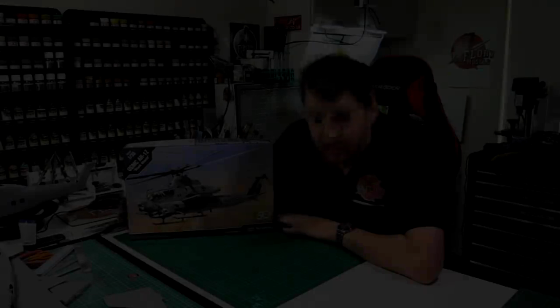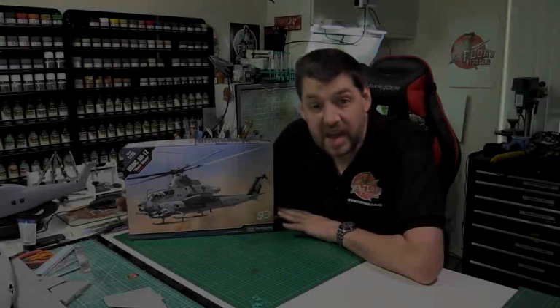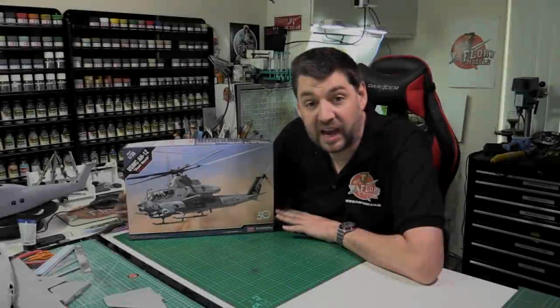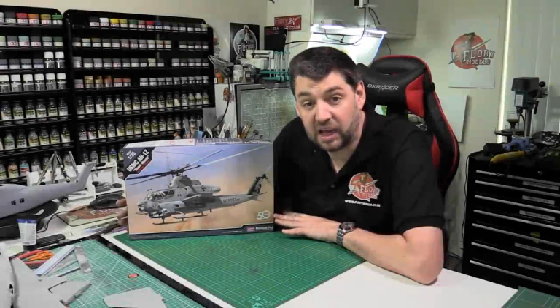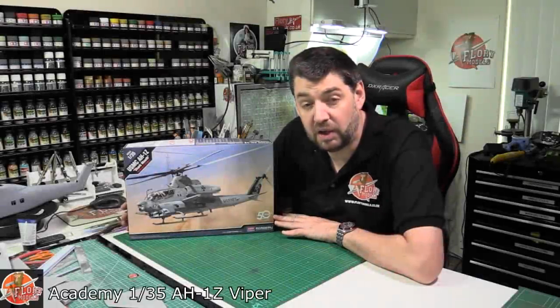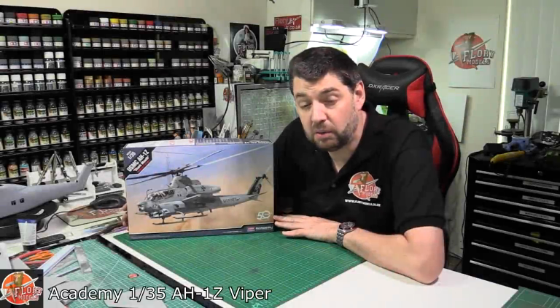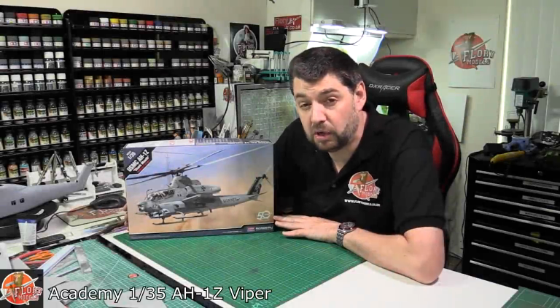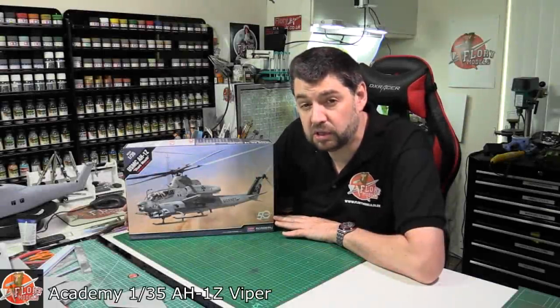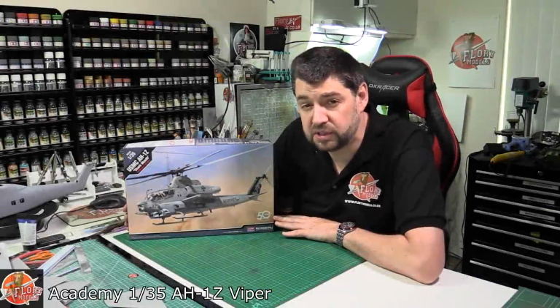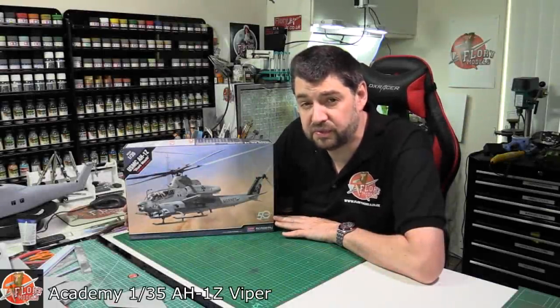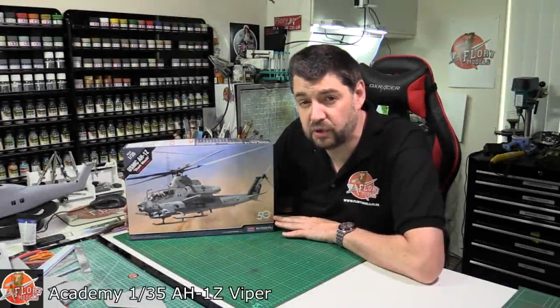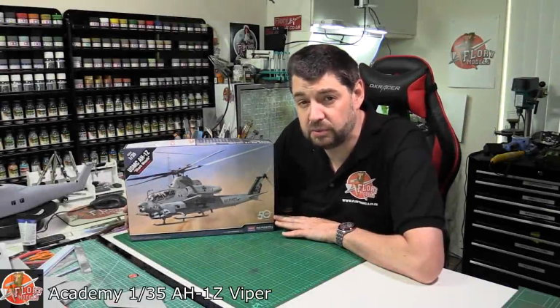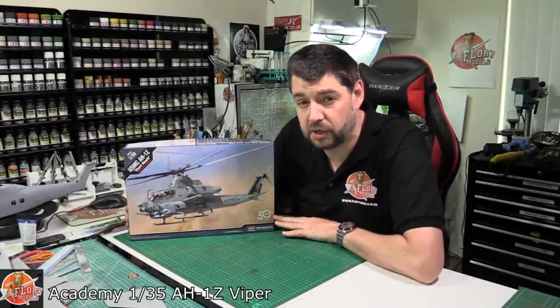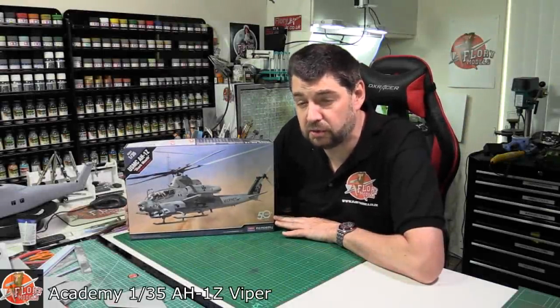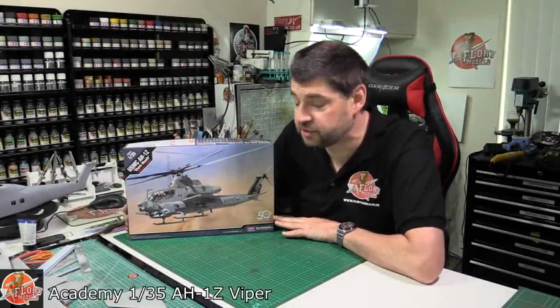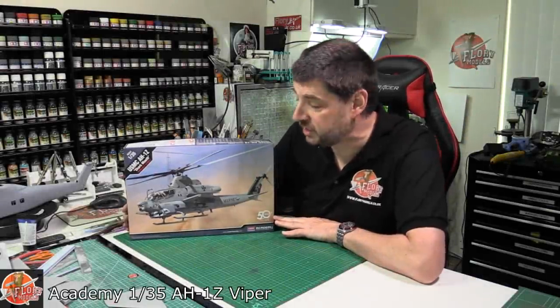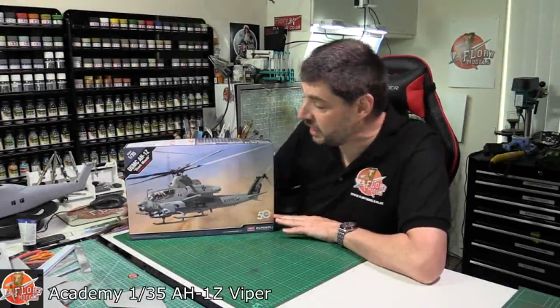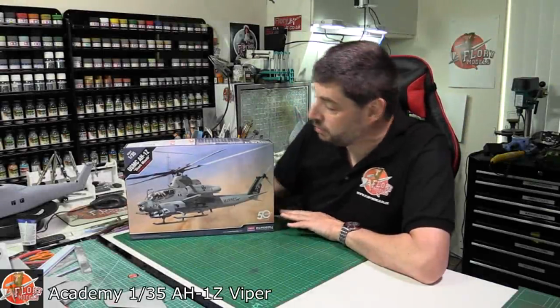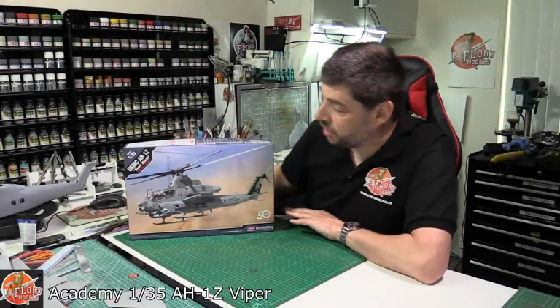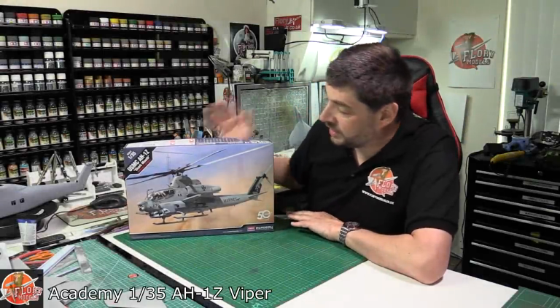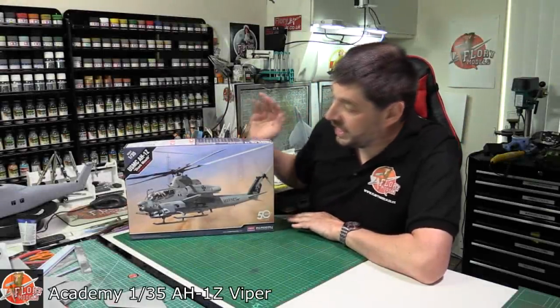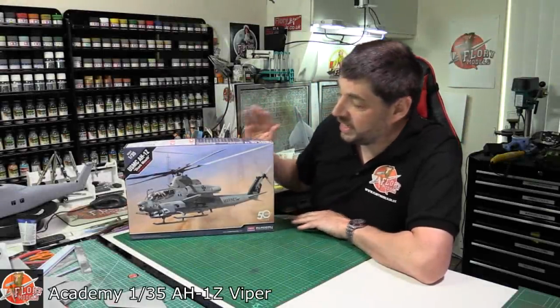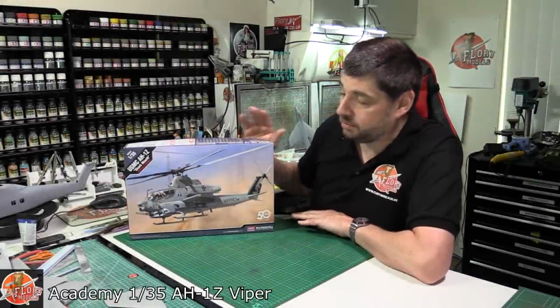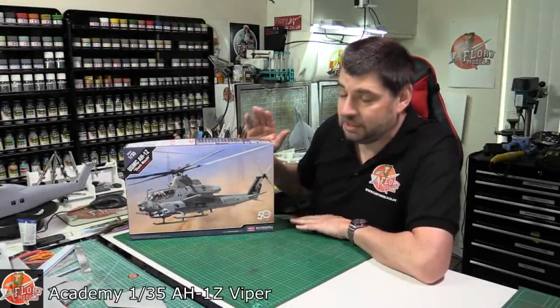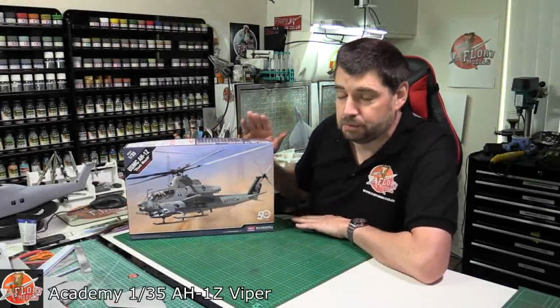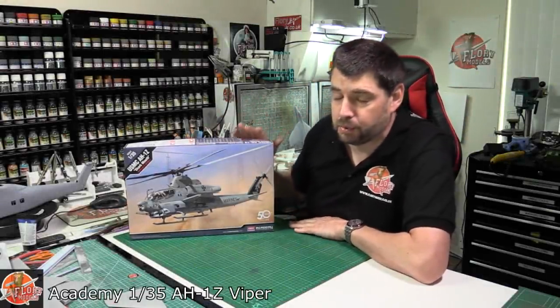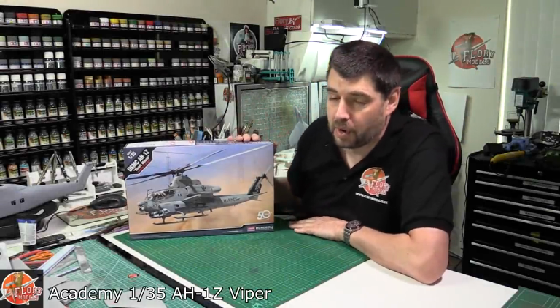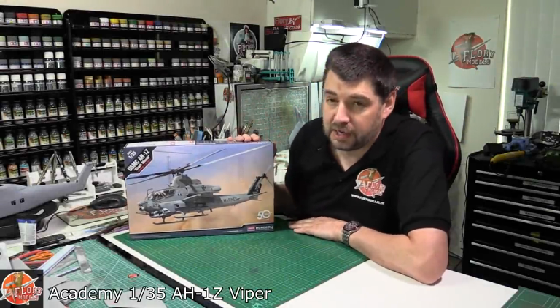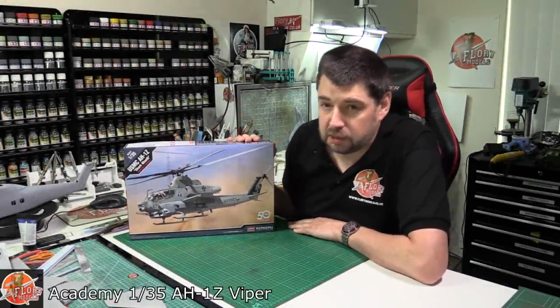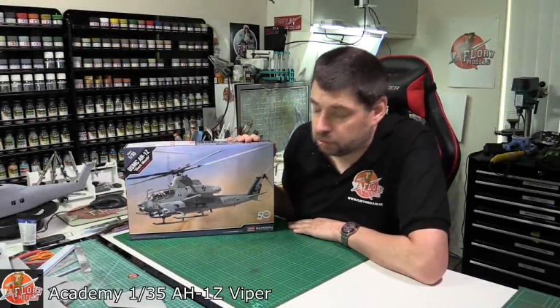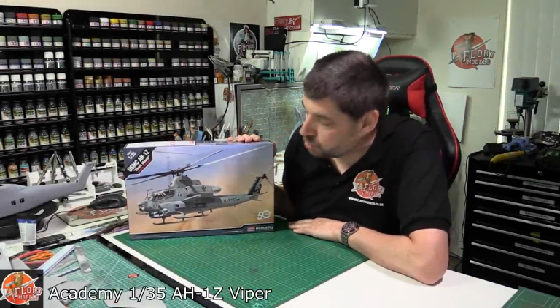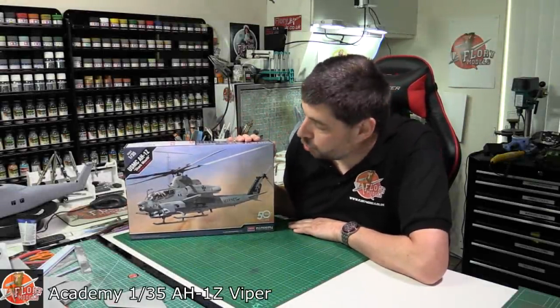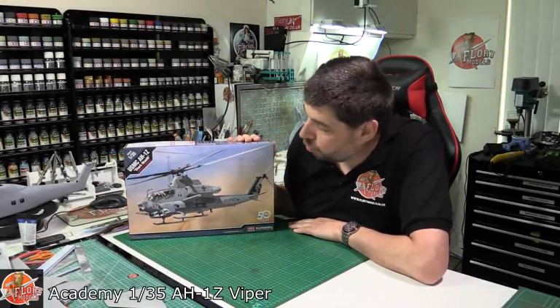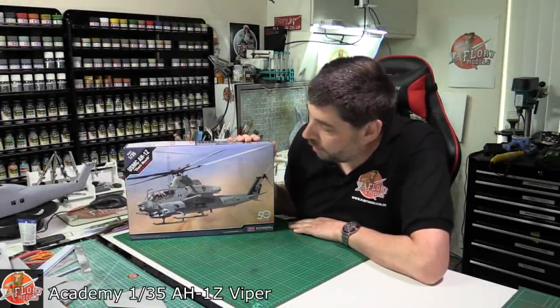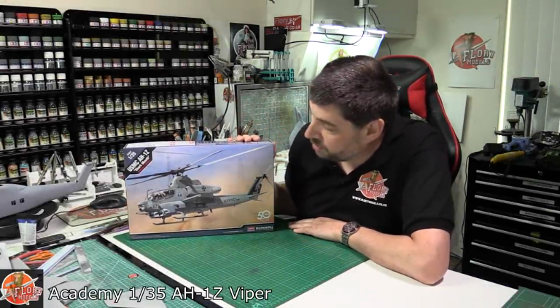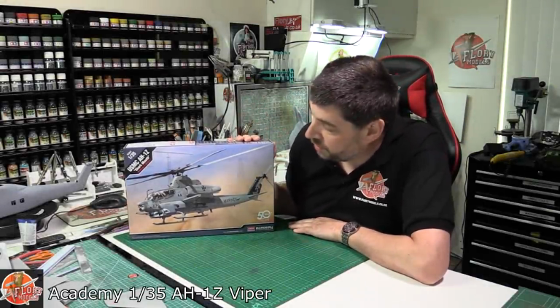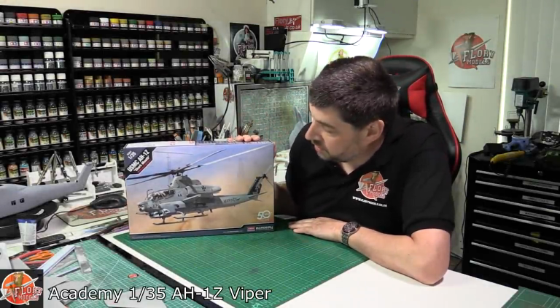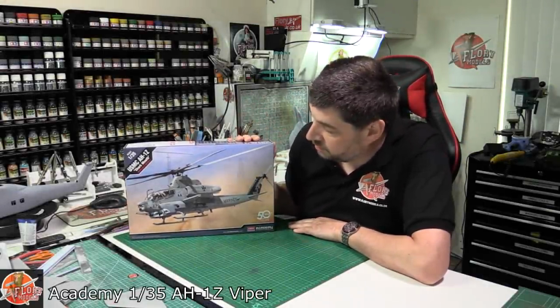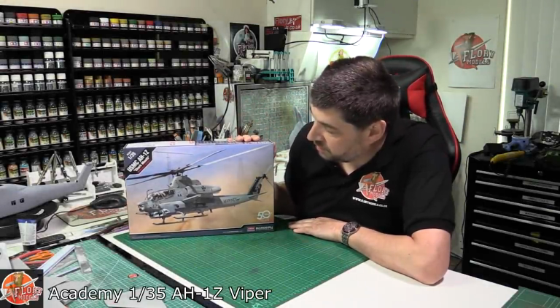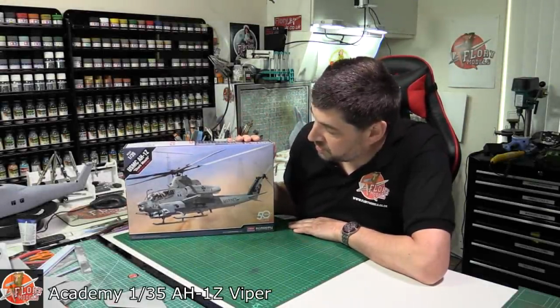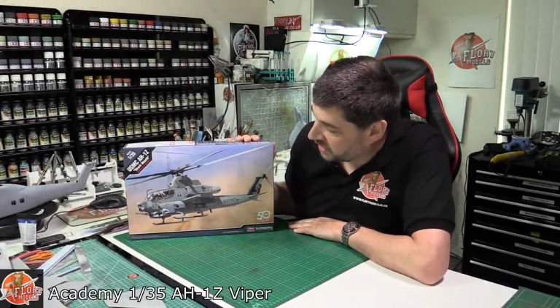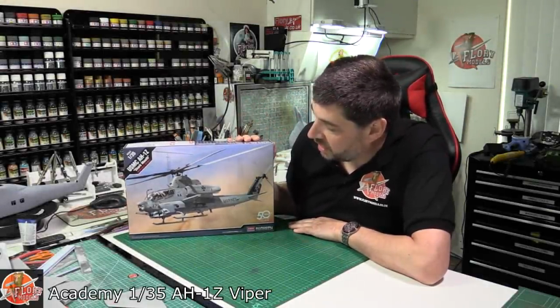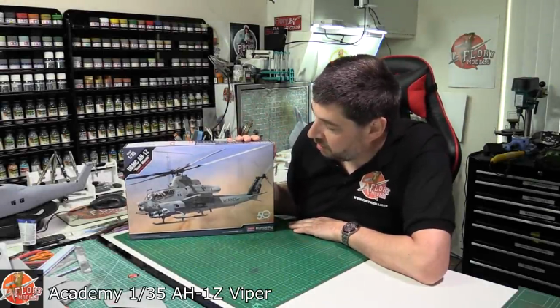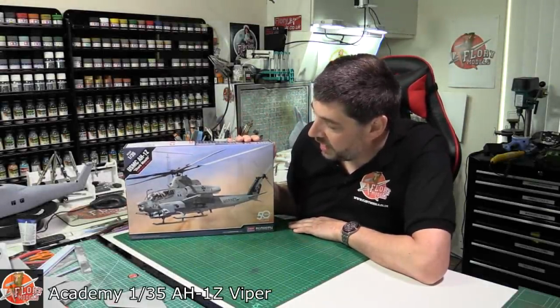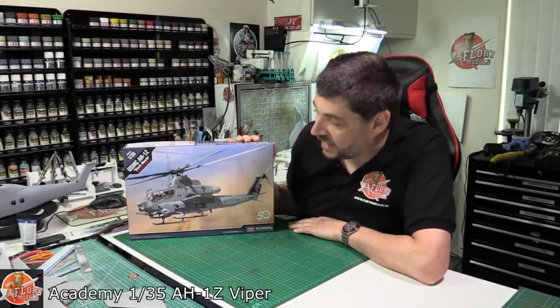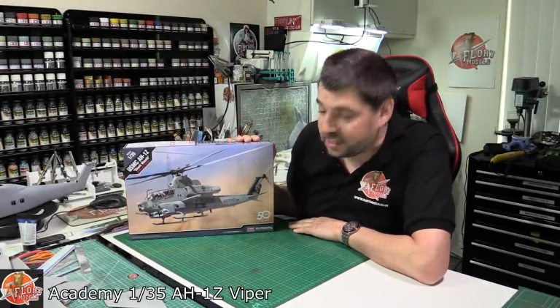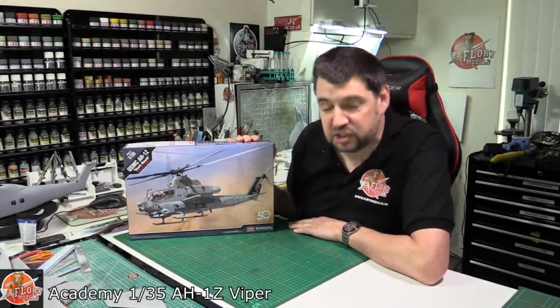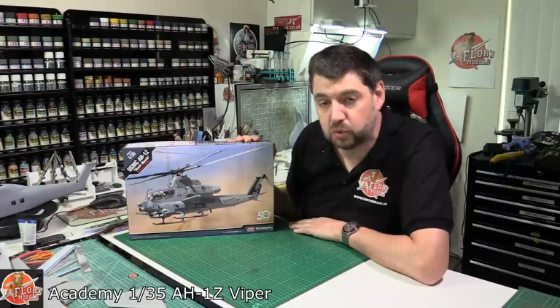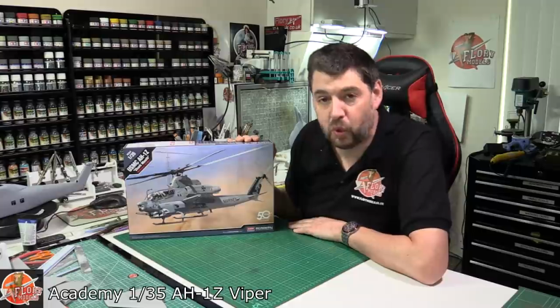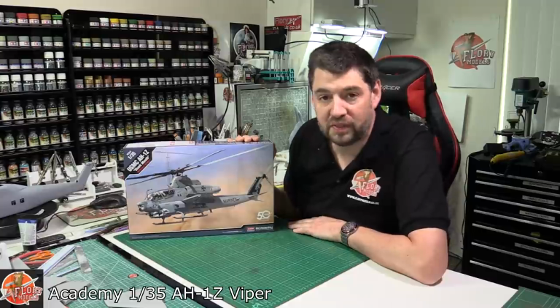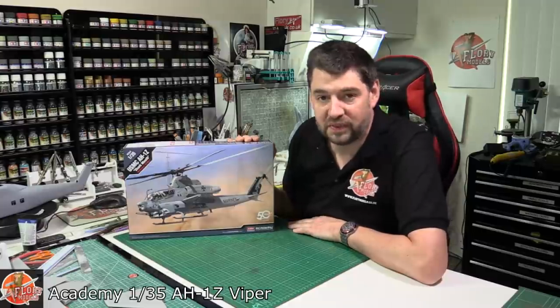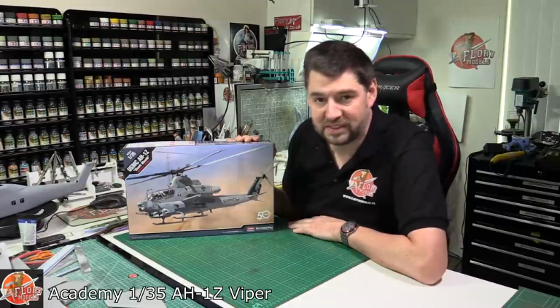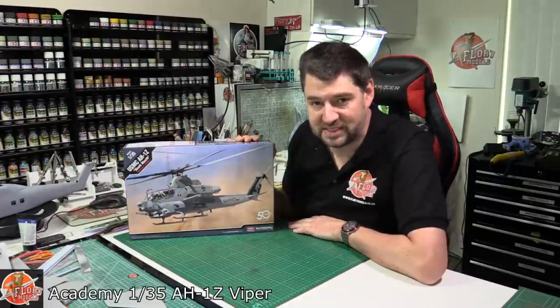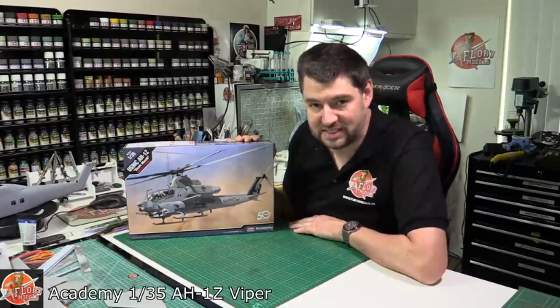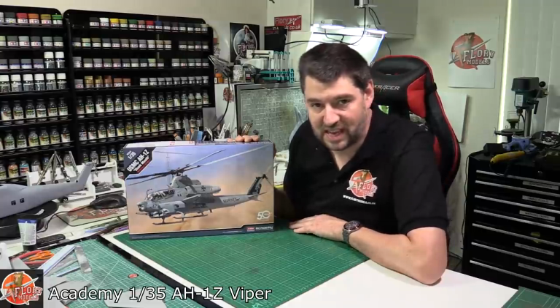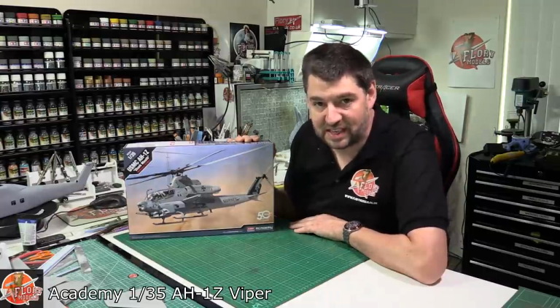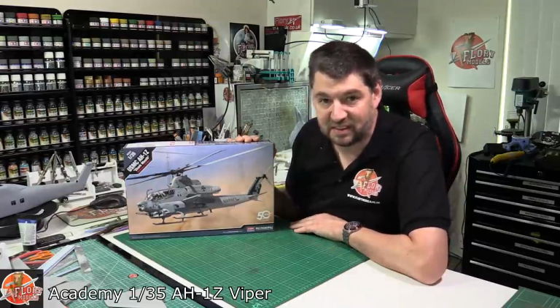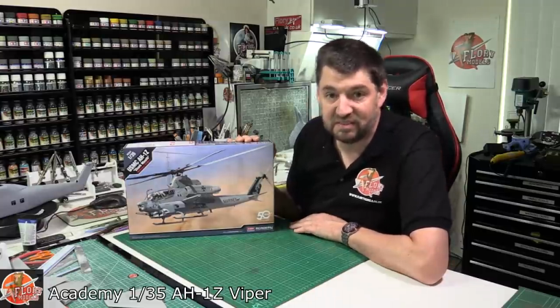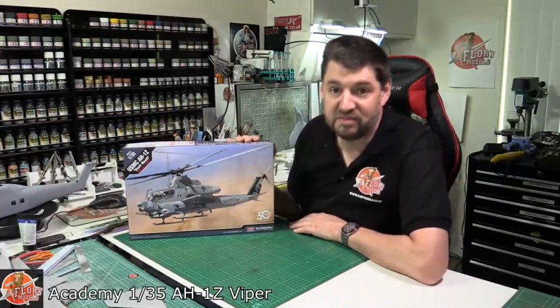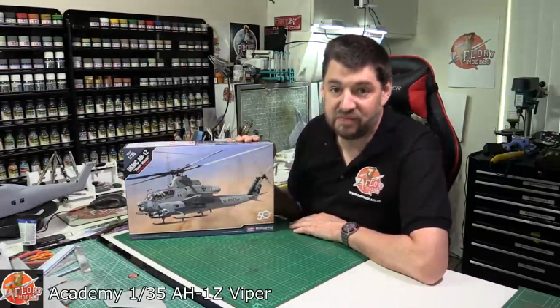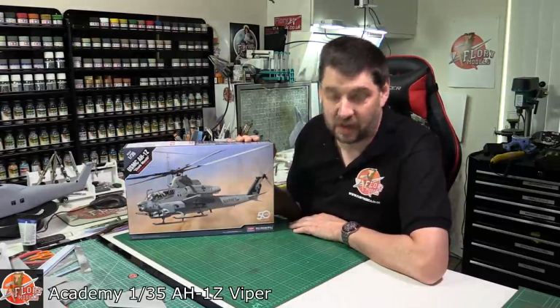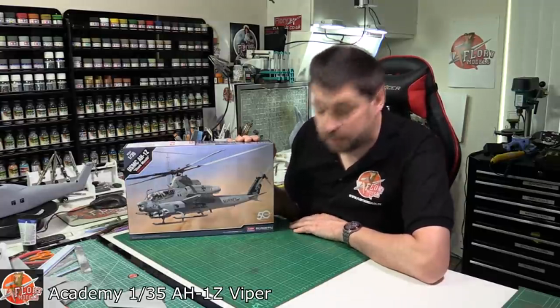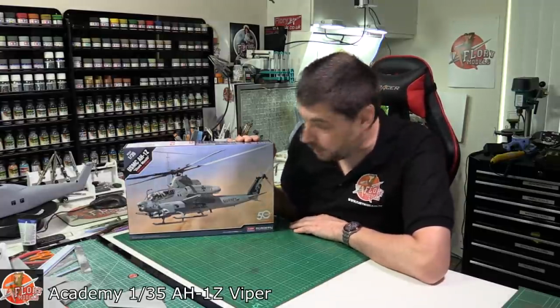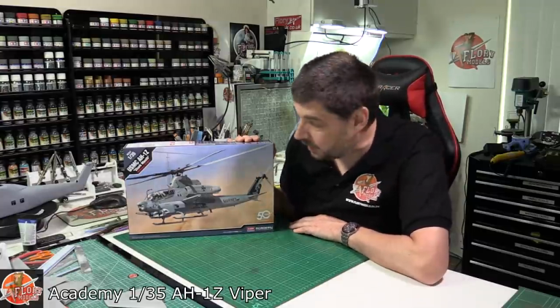Hello and welcome to Flory Models. Today we've got Academy's brand new tool, 1/35th scale AH-1Z Viper.